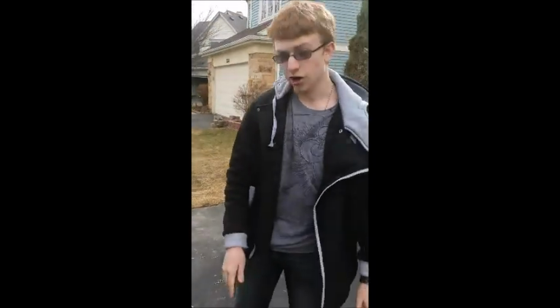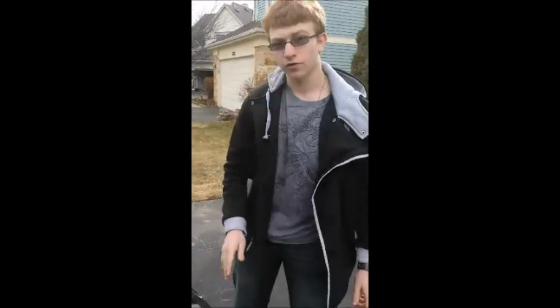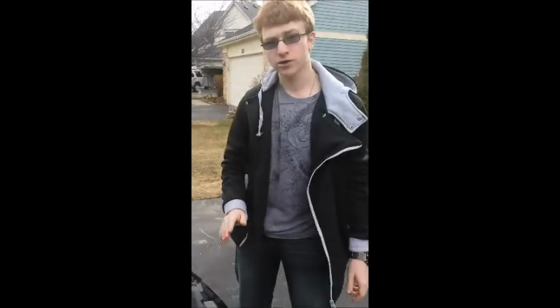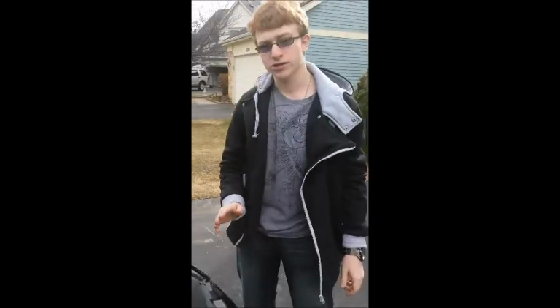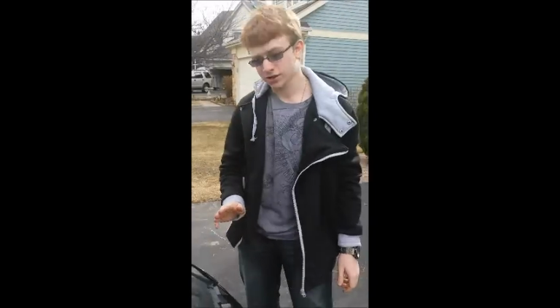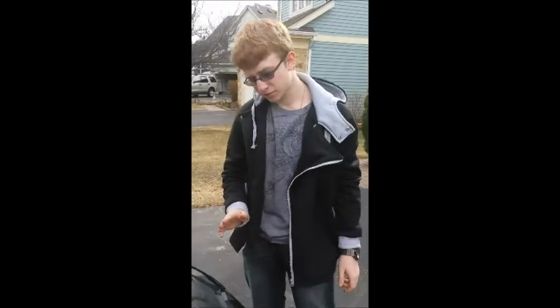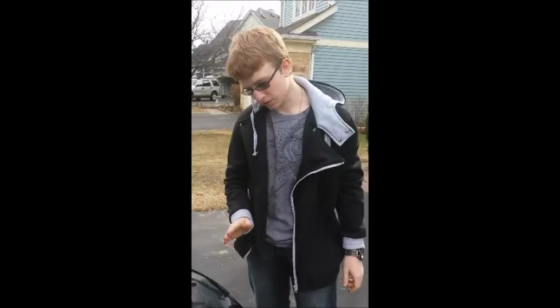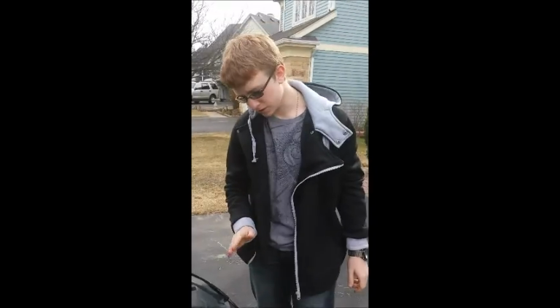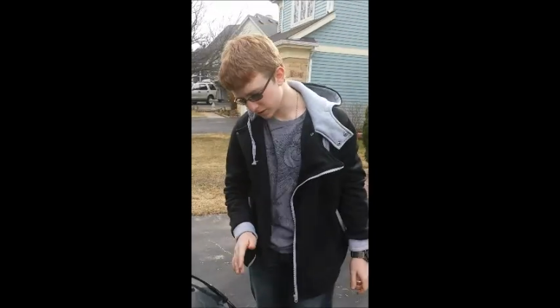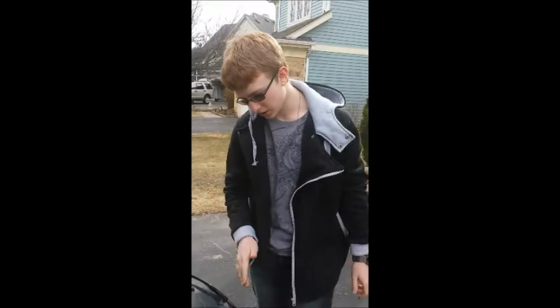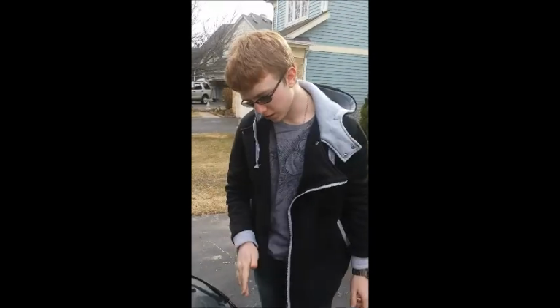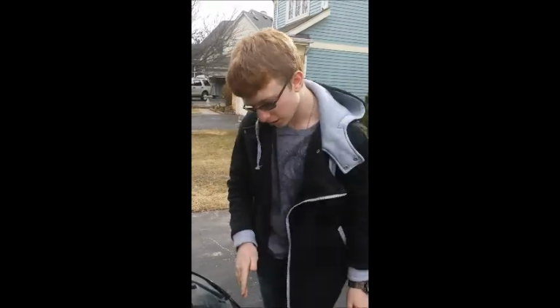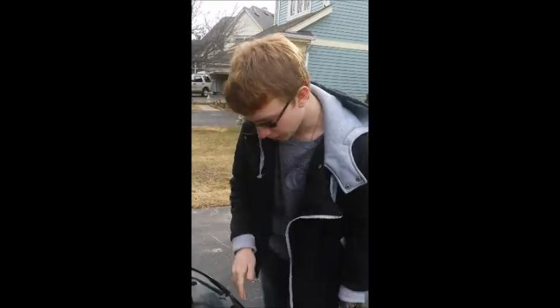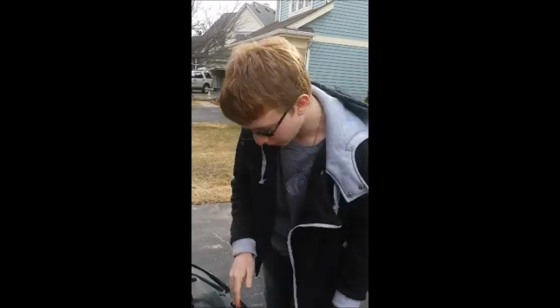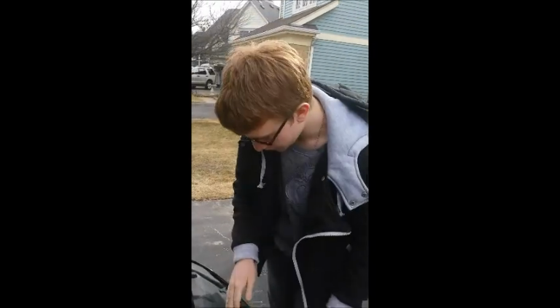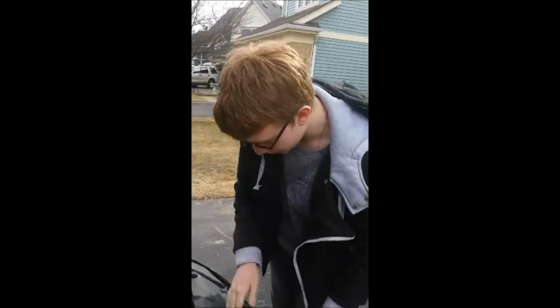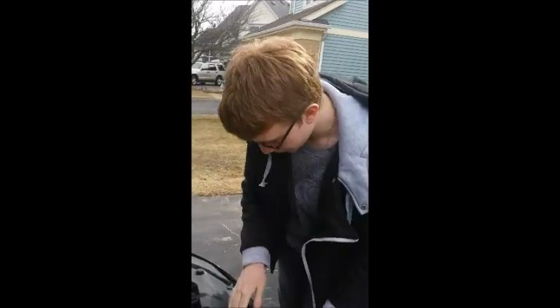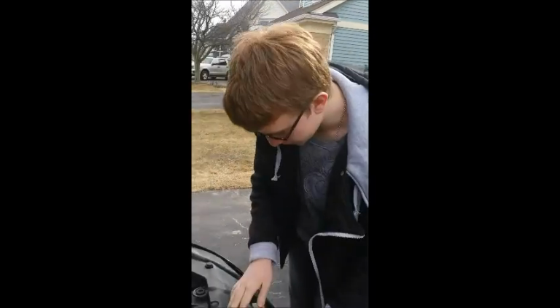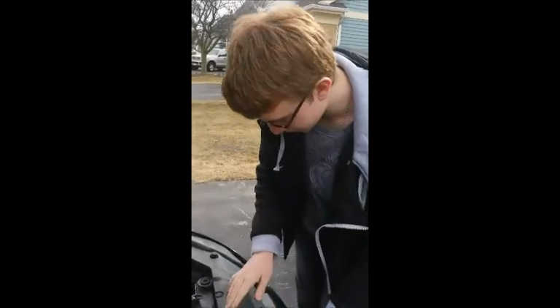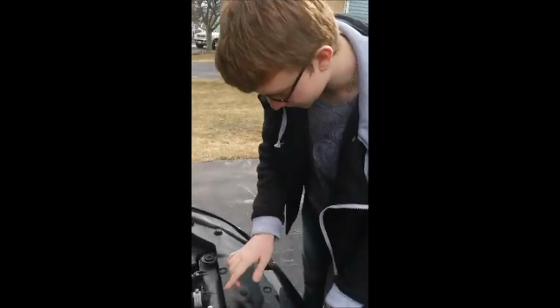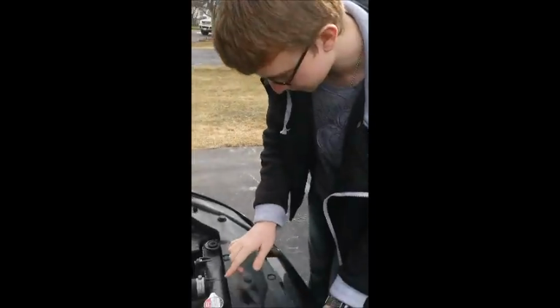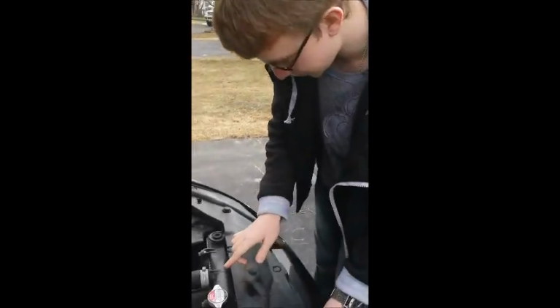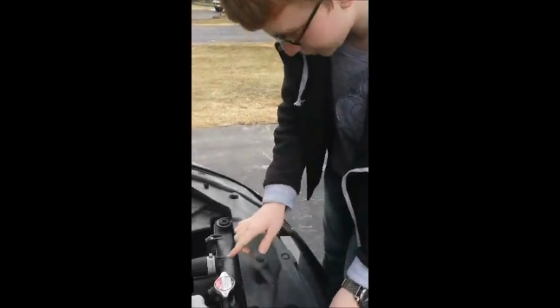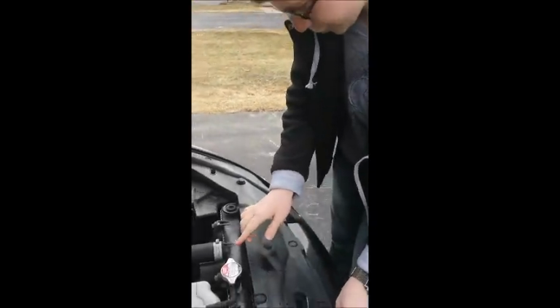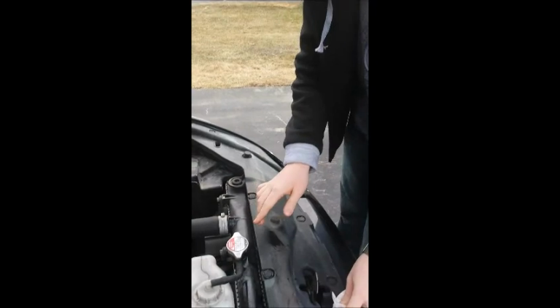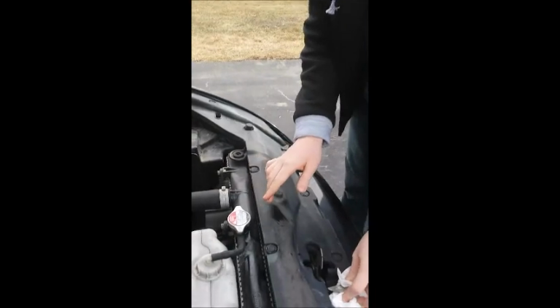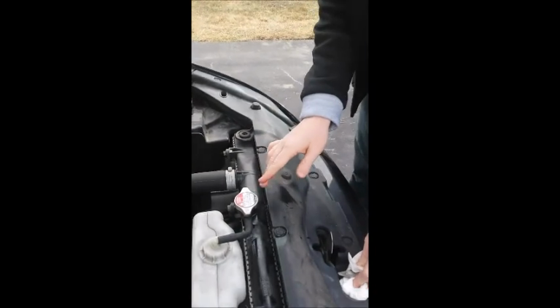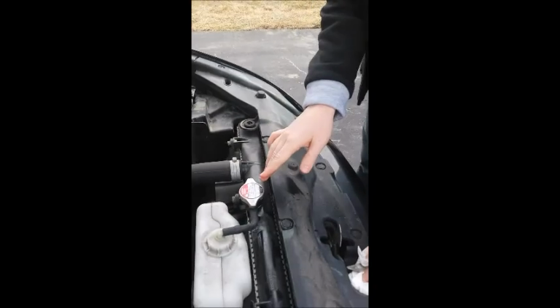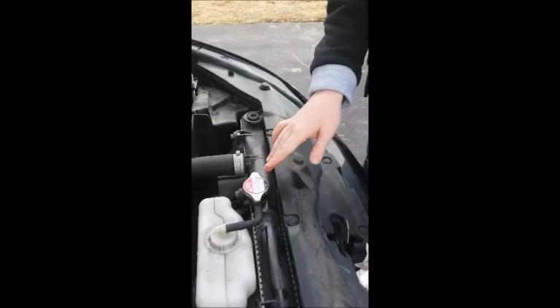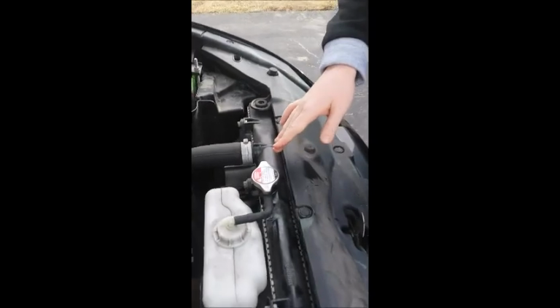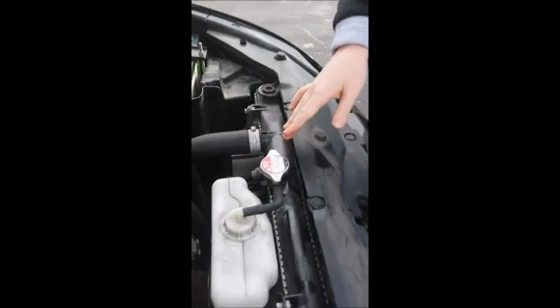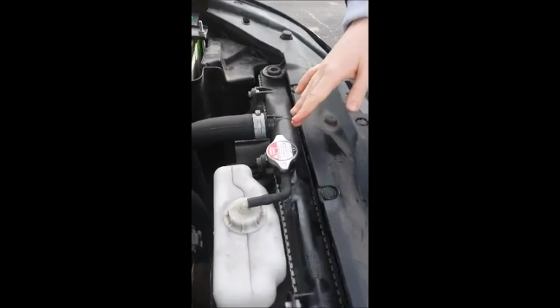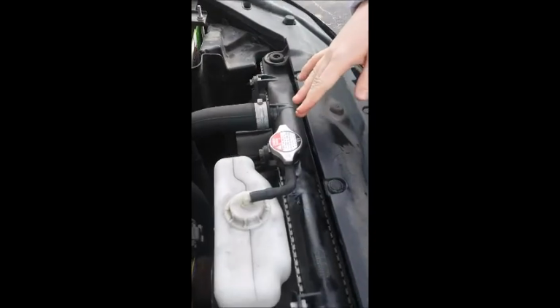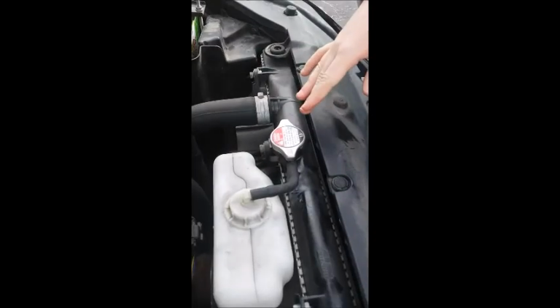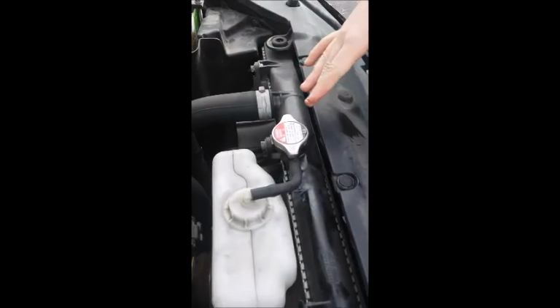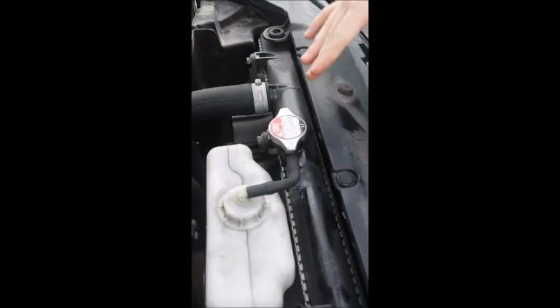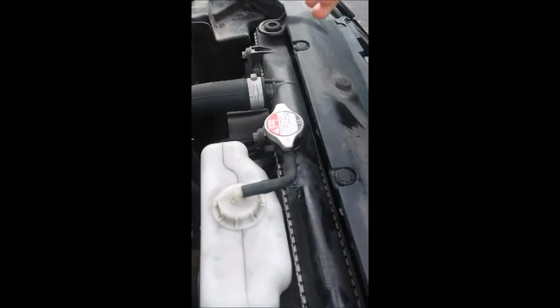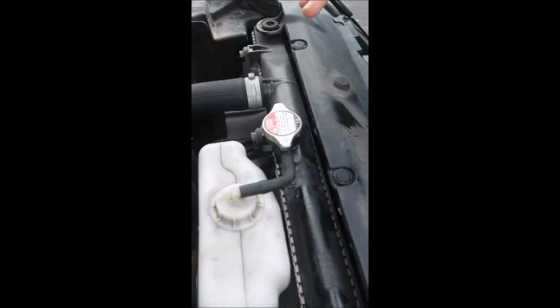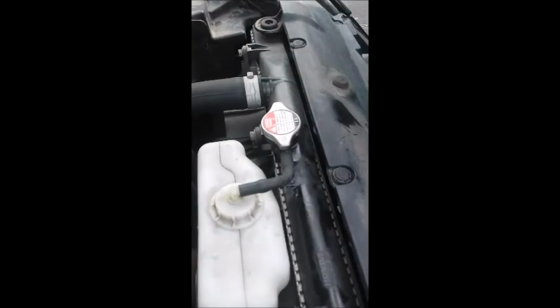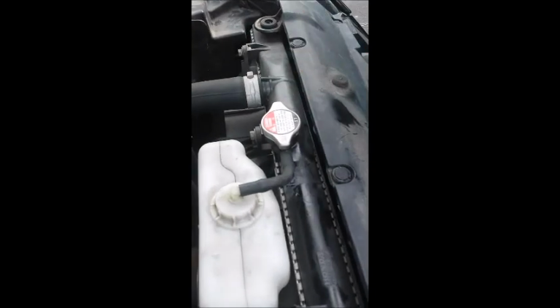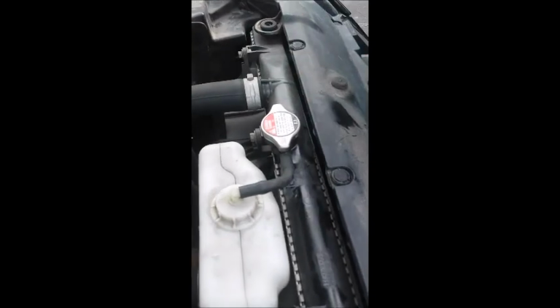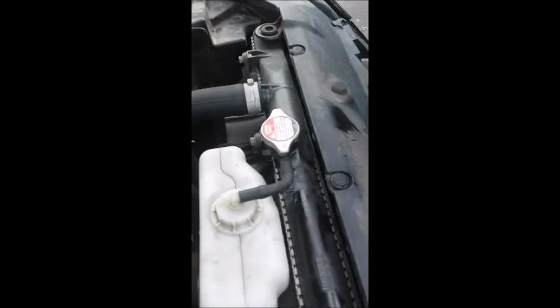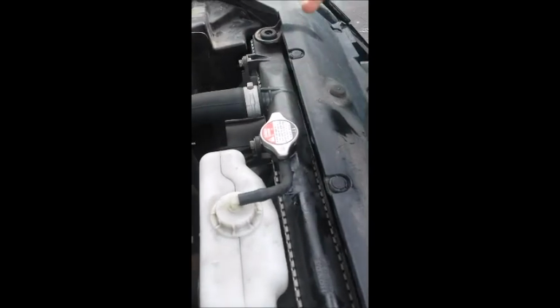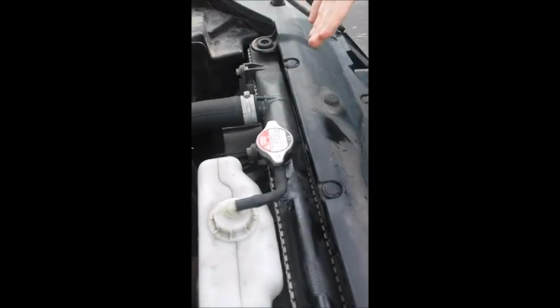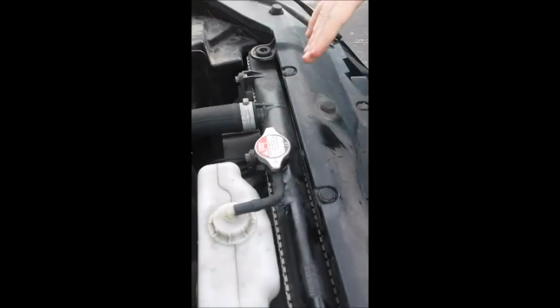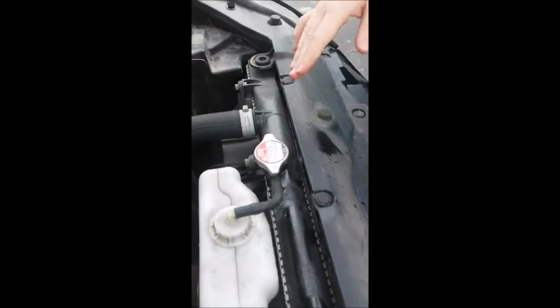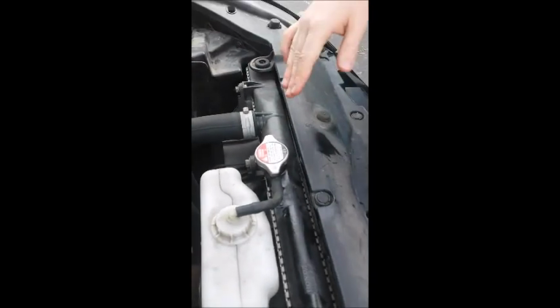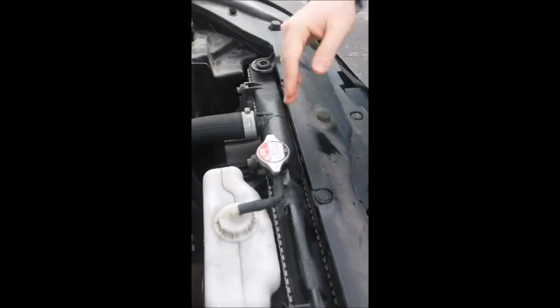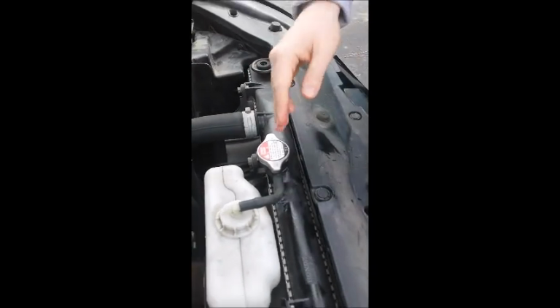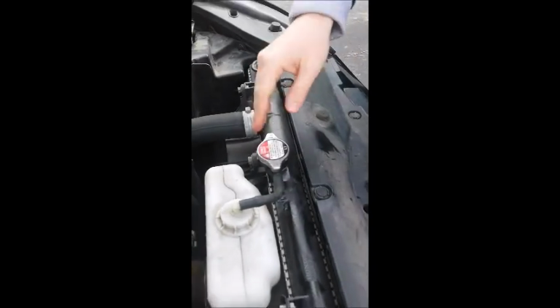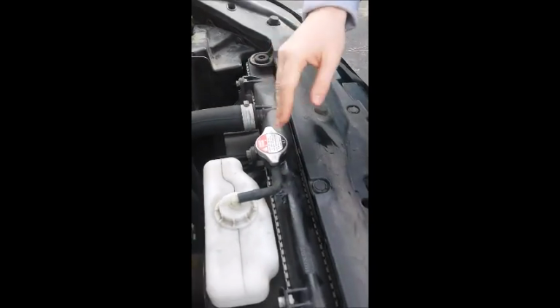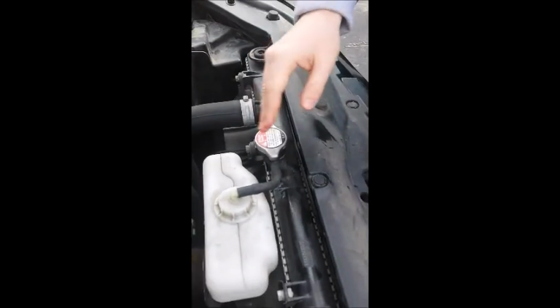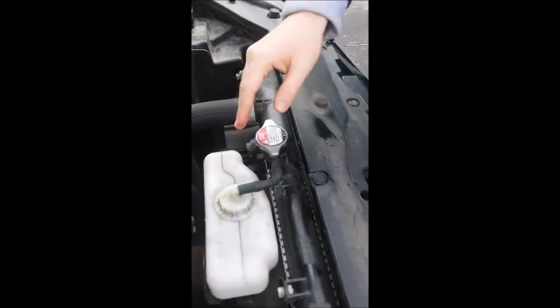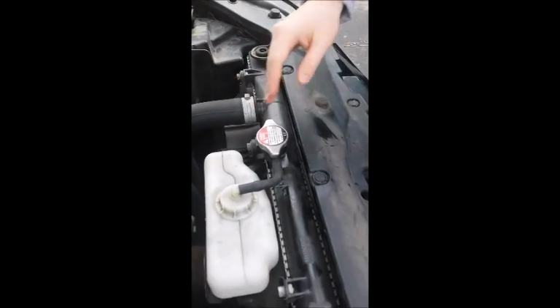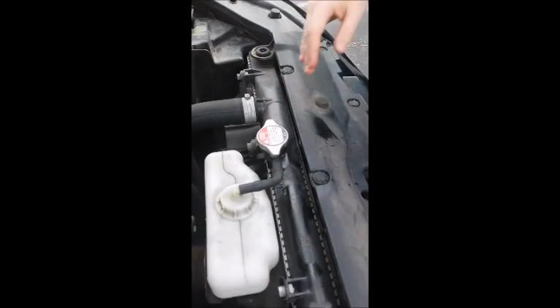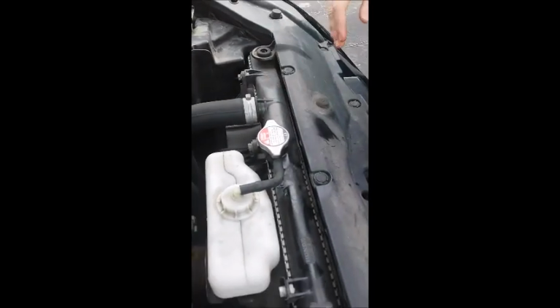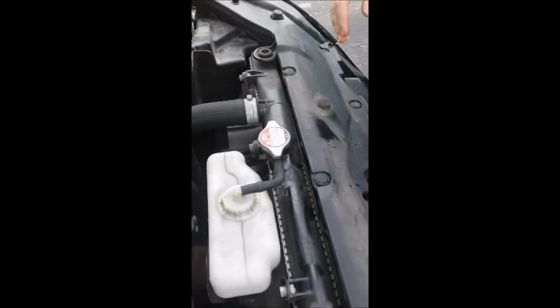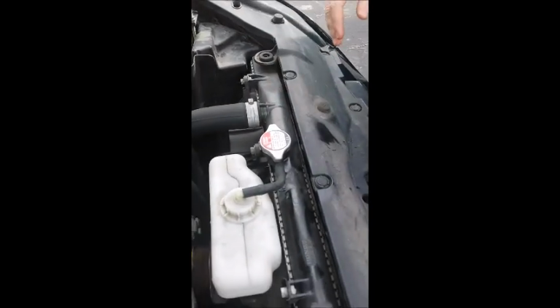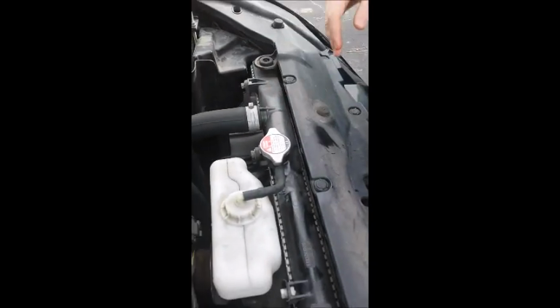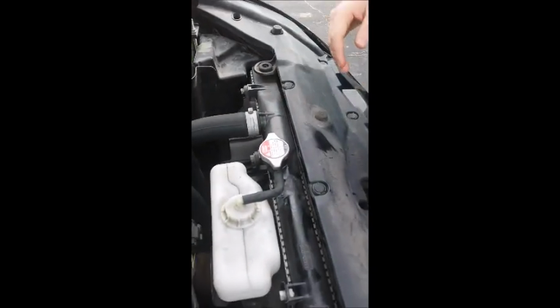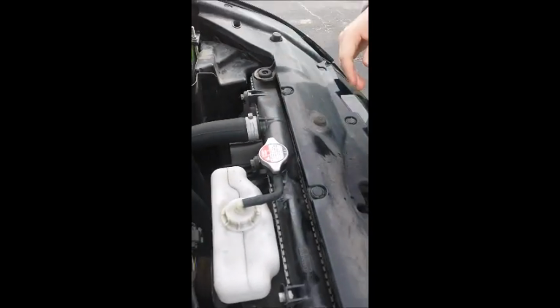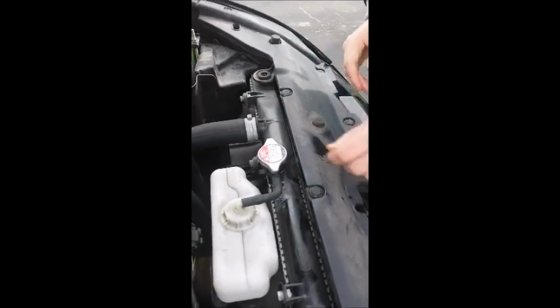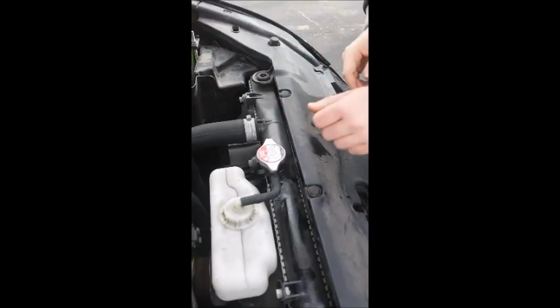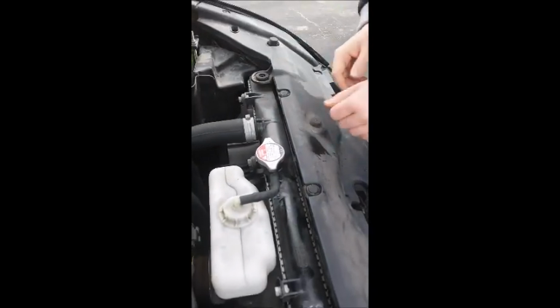So first things first, it says danger — never open when hot. So it's best to avoid it.